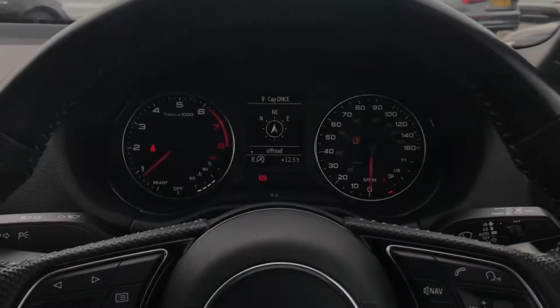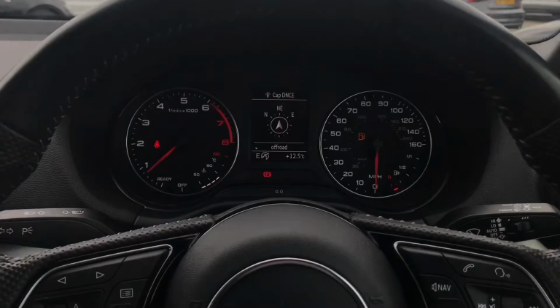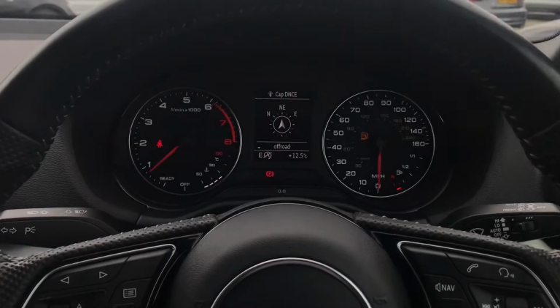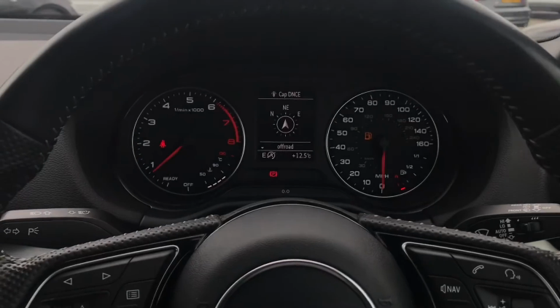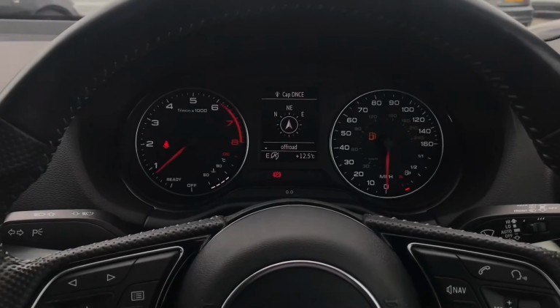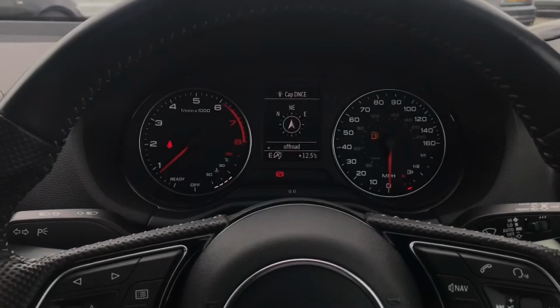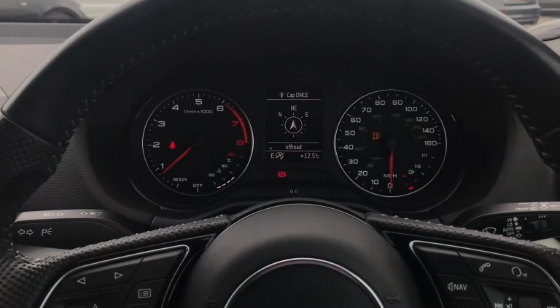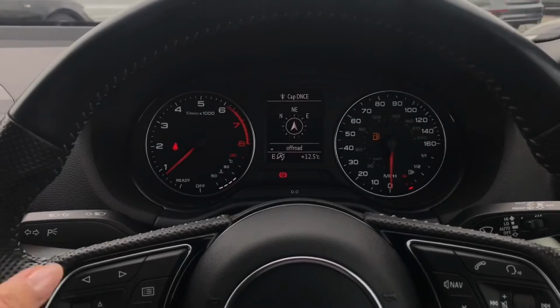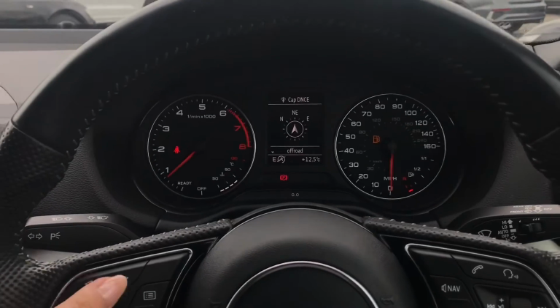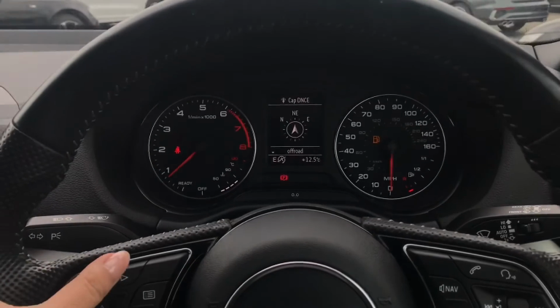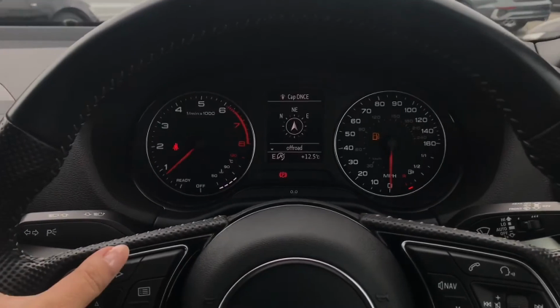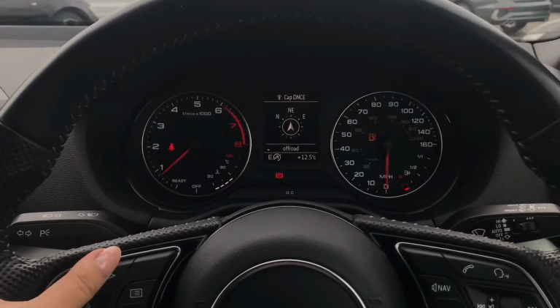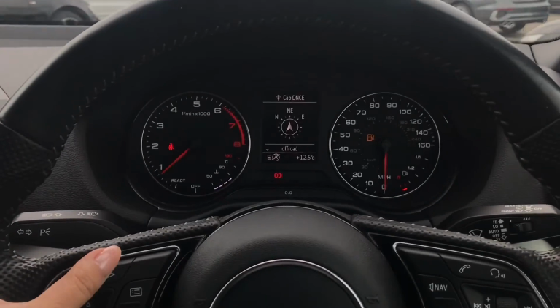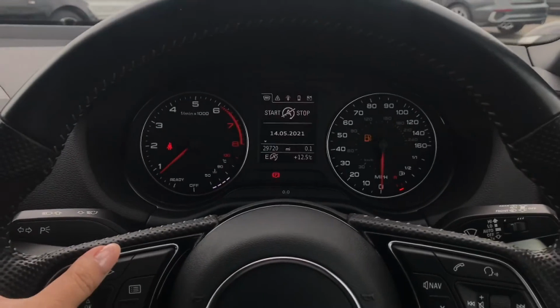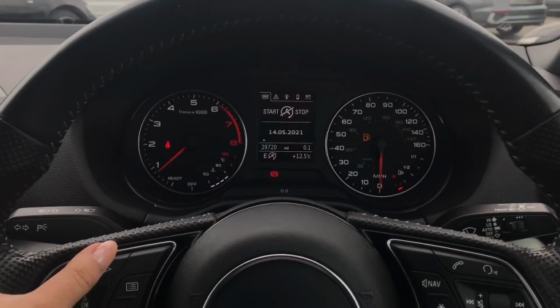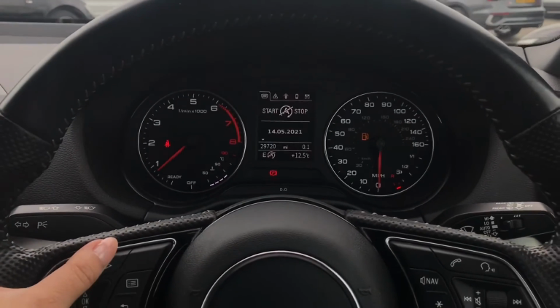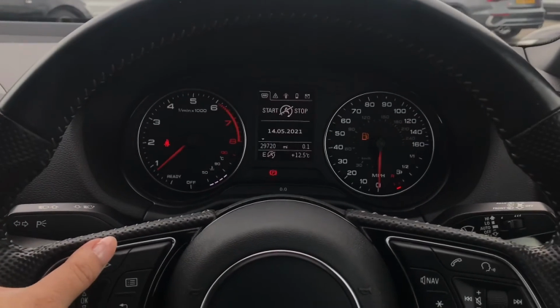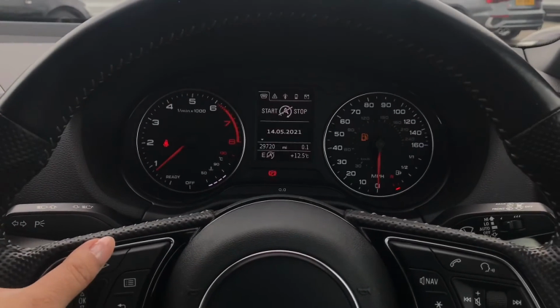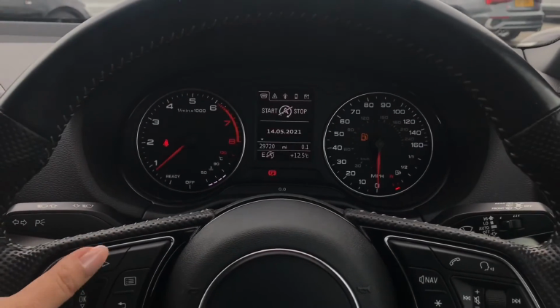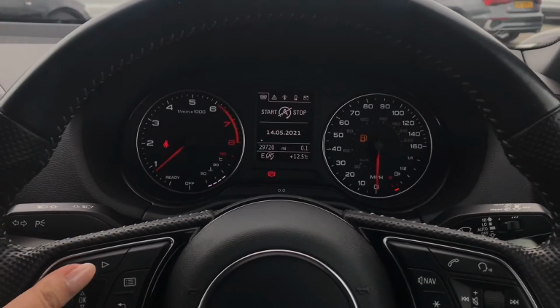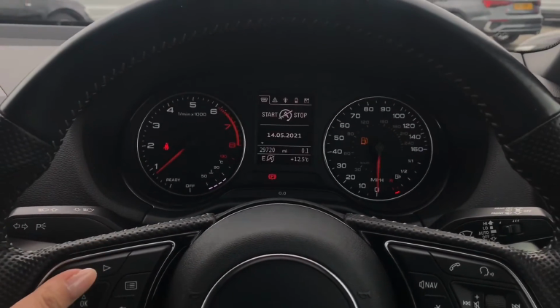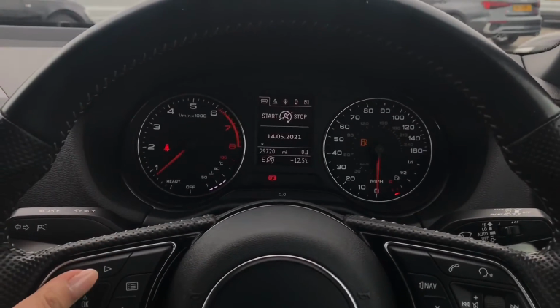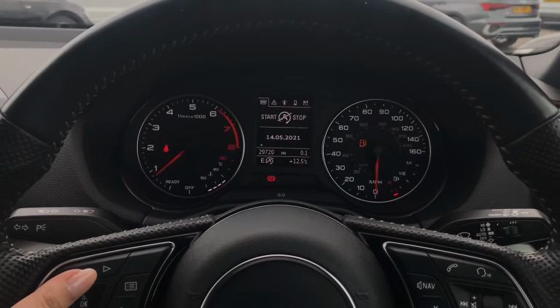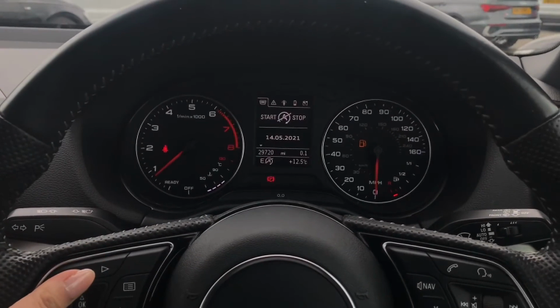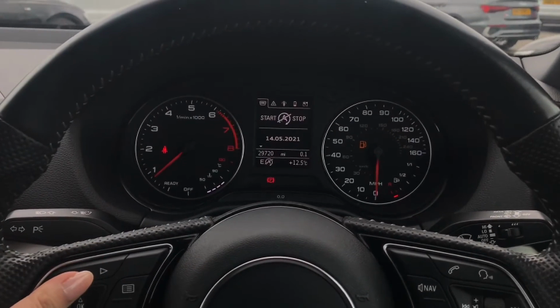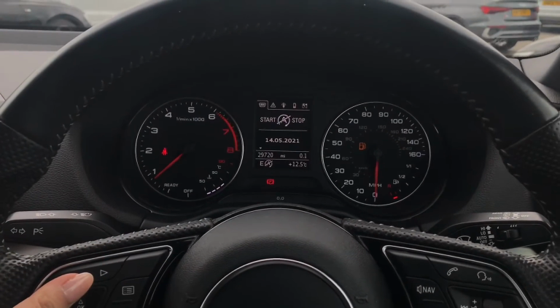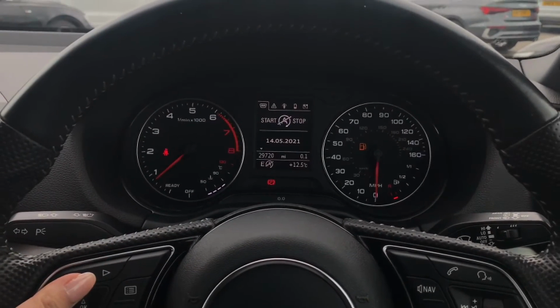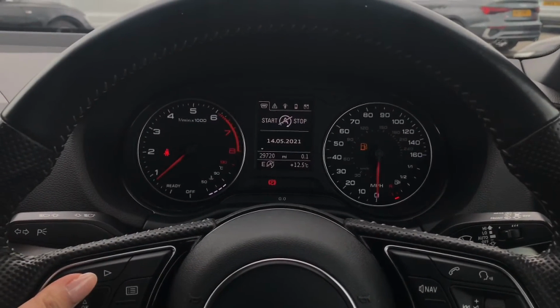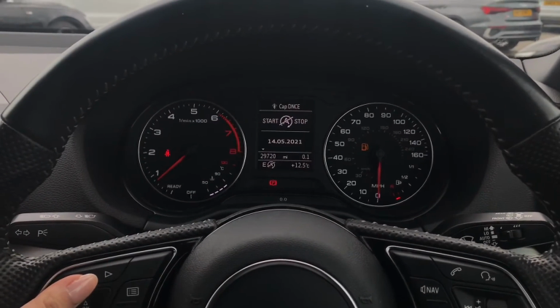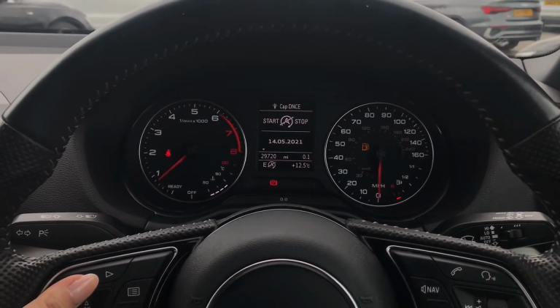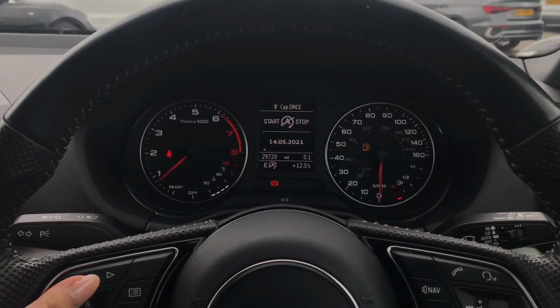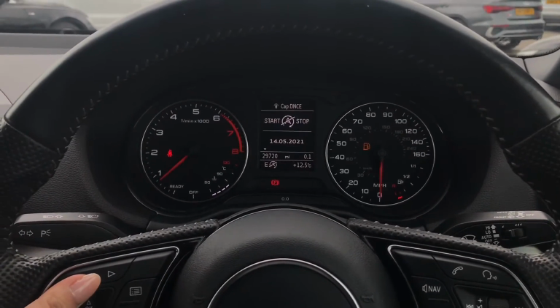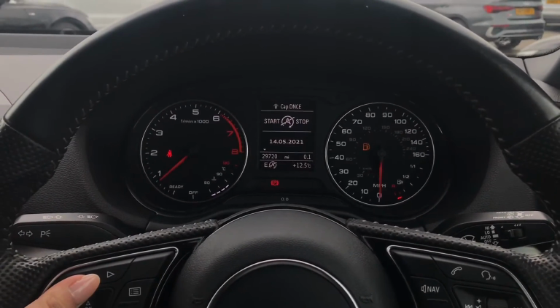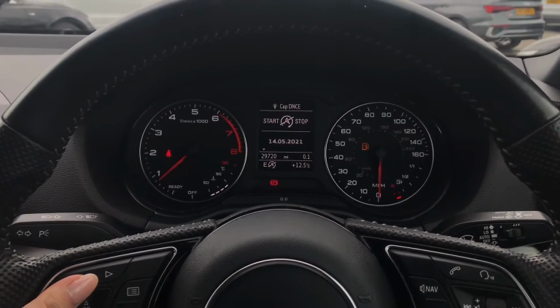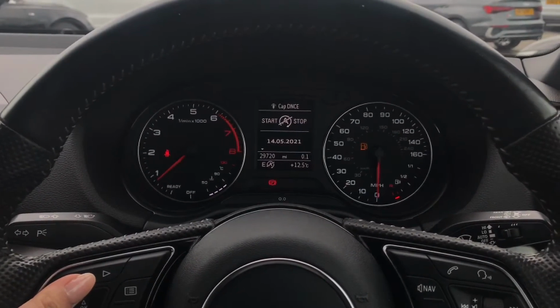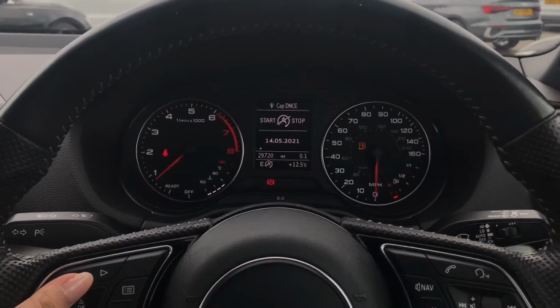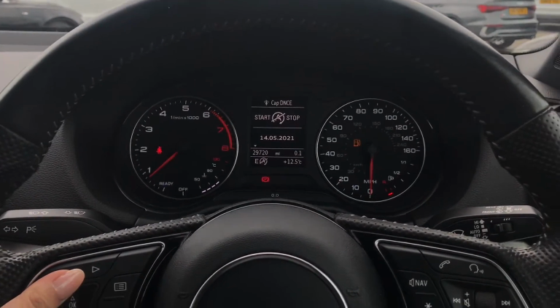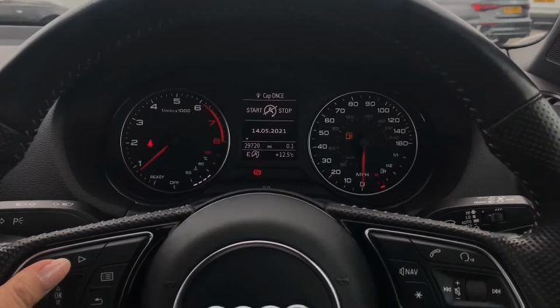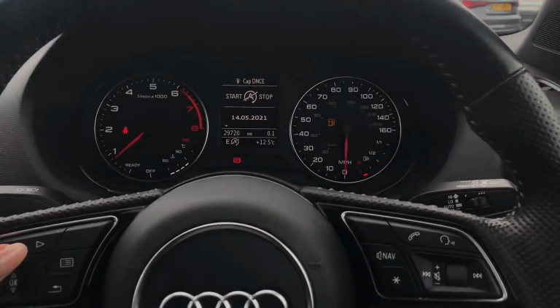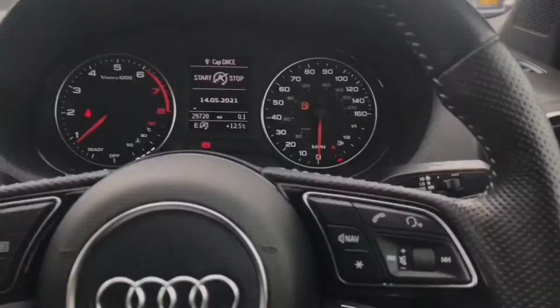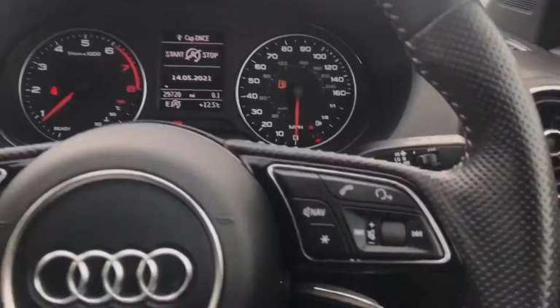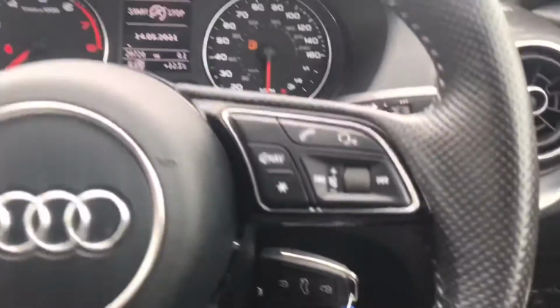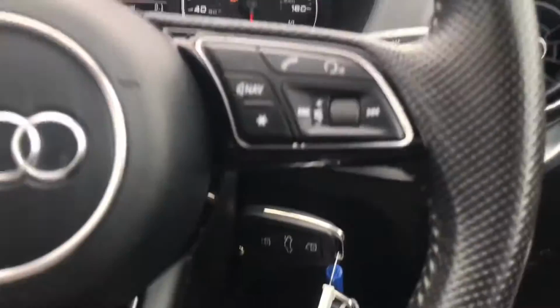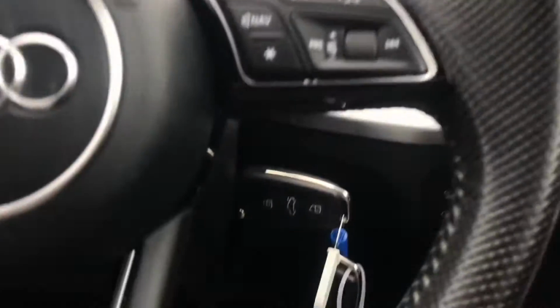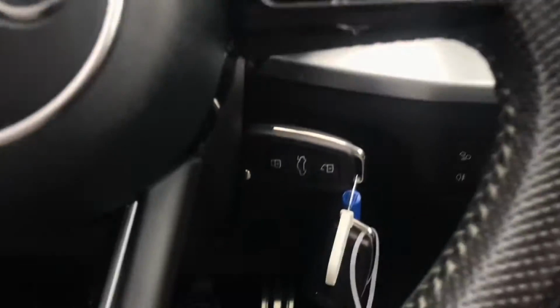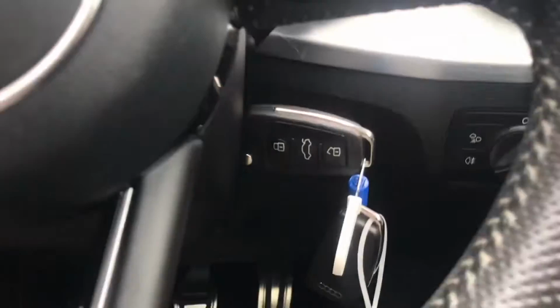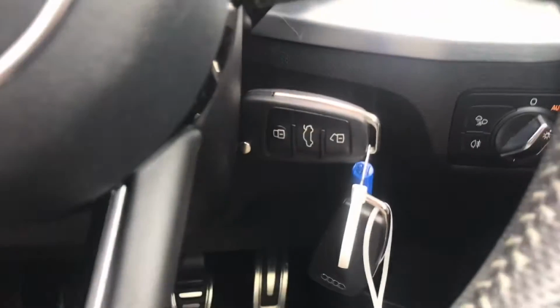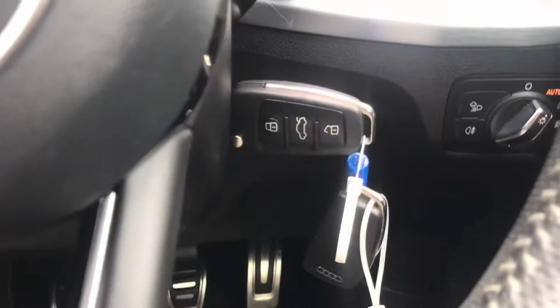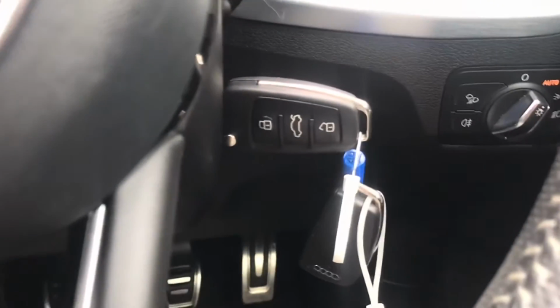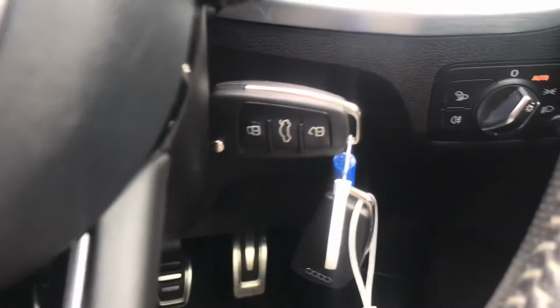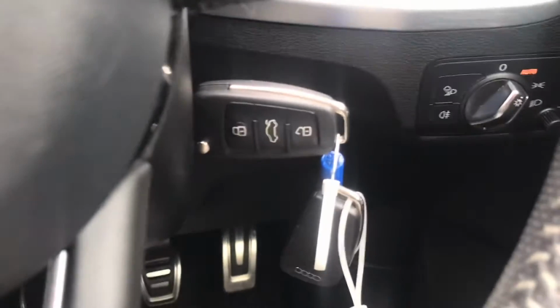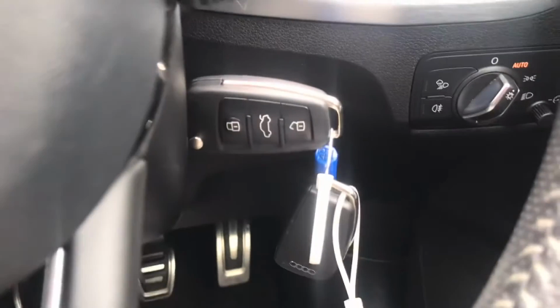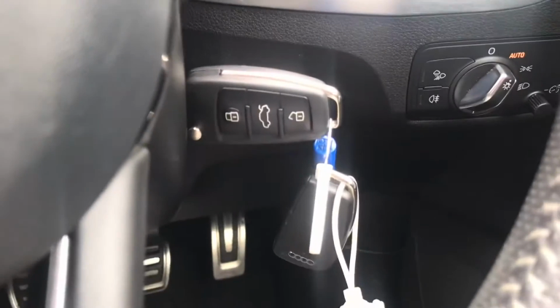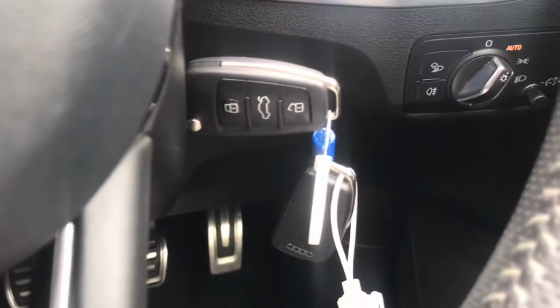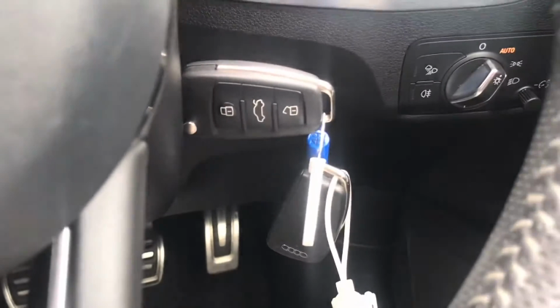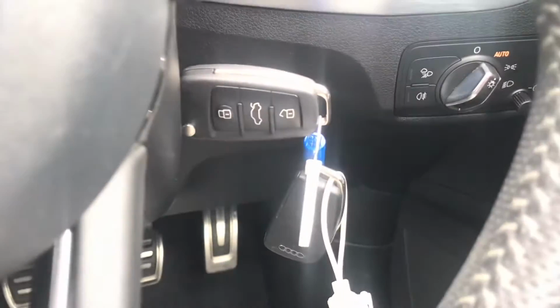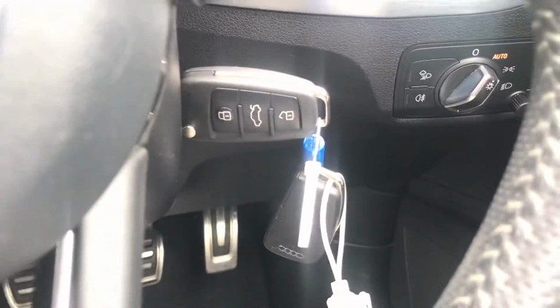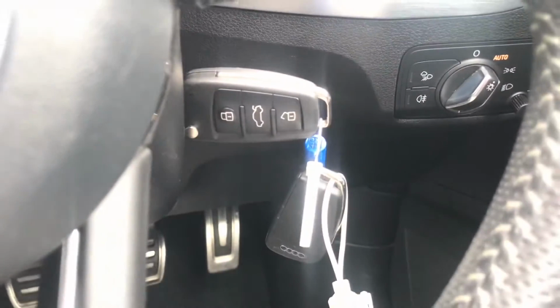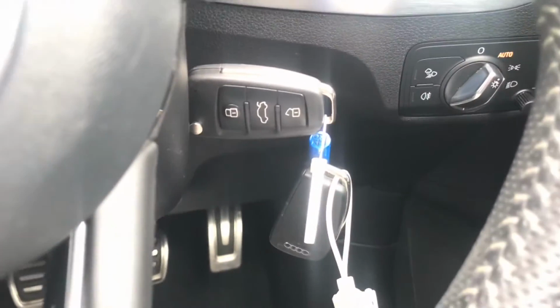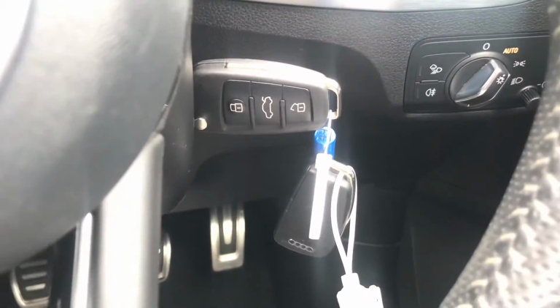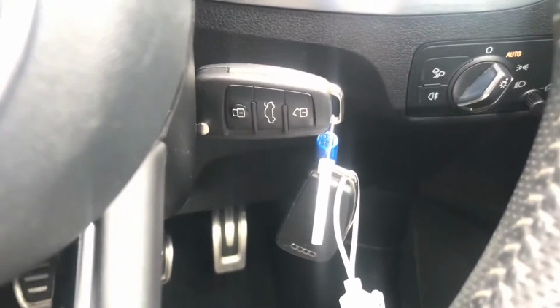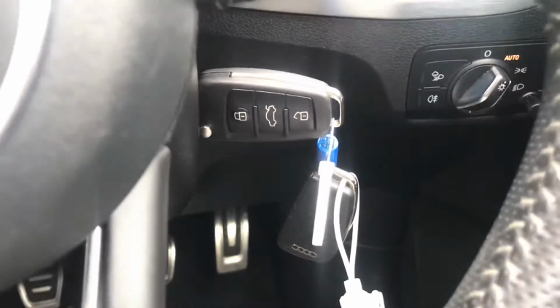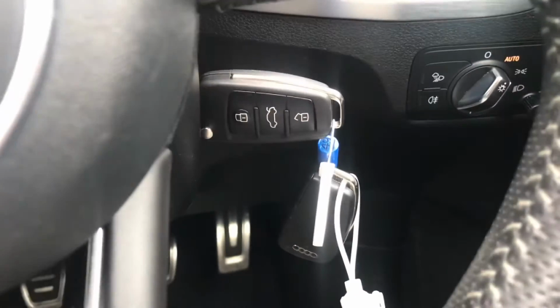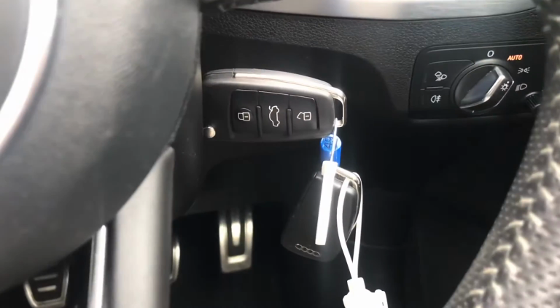This mini SUV has done 29,720 miles and comes with two sets of keys, which is really handy to have a spare.